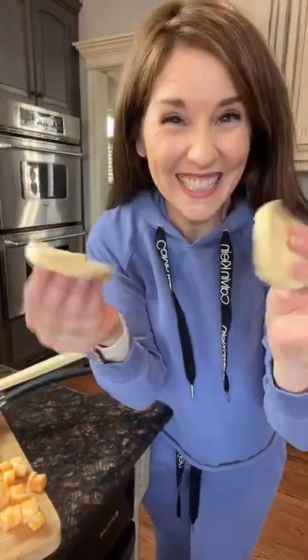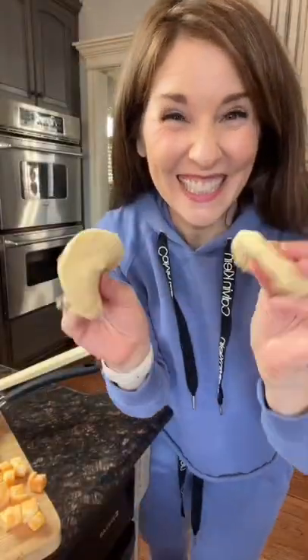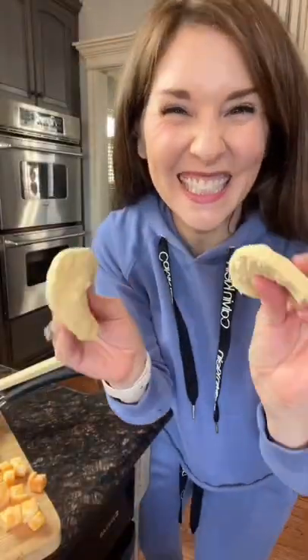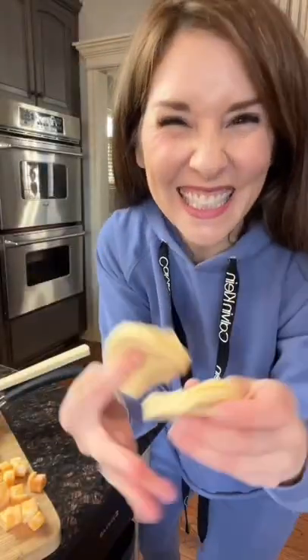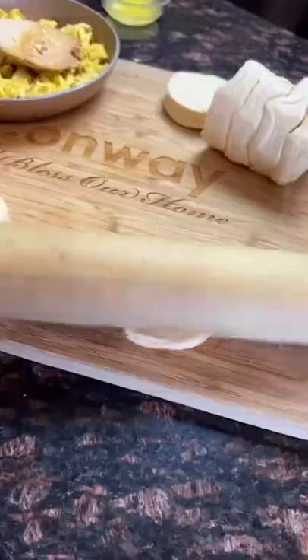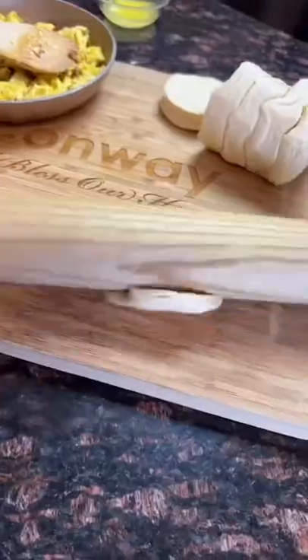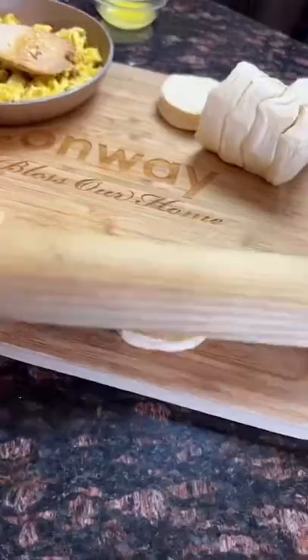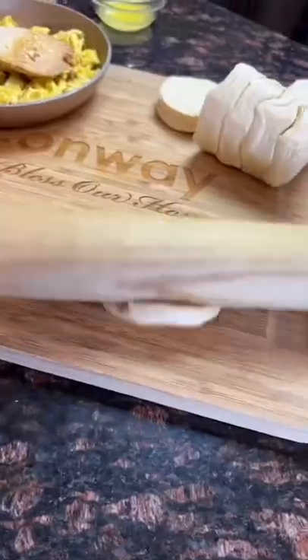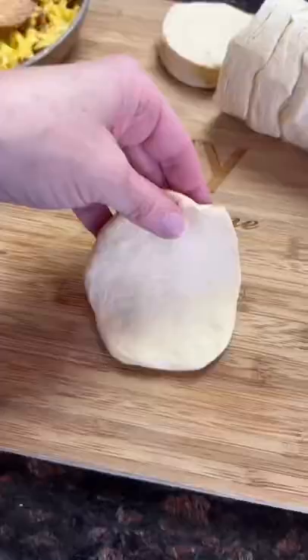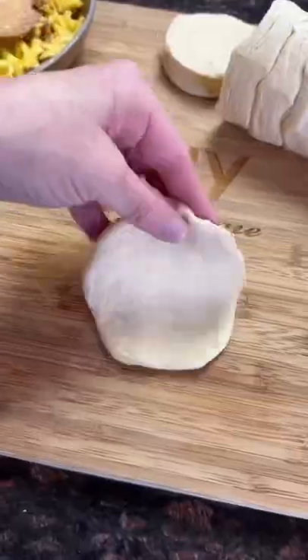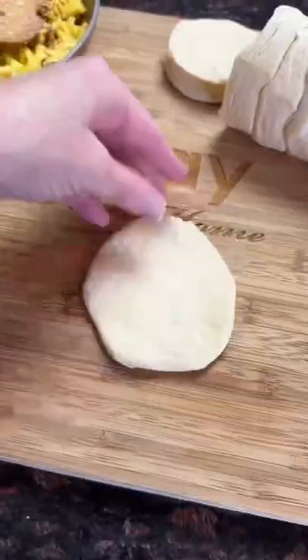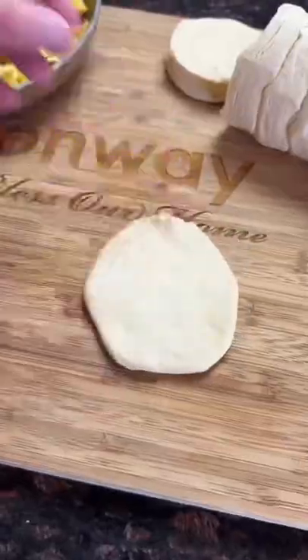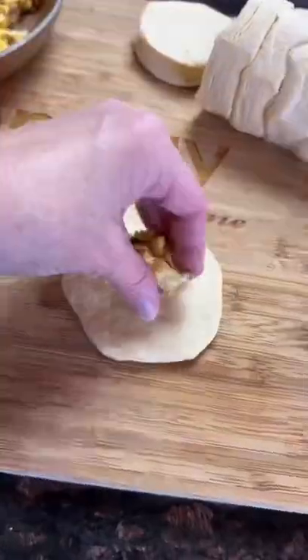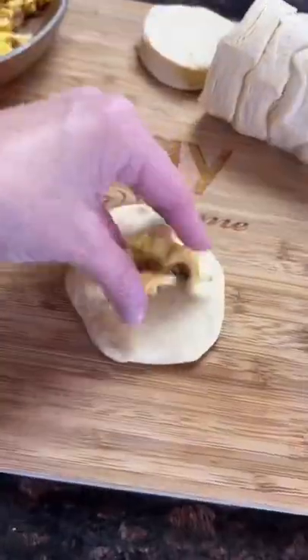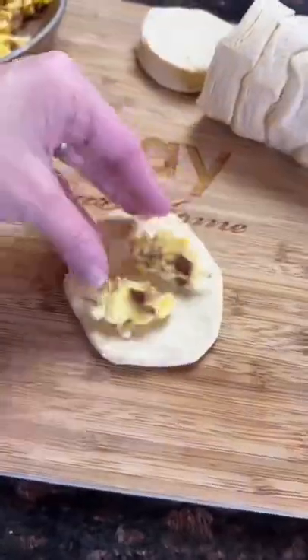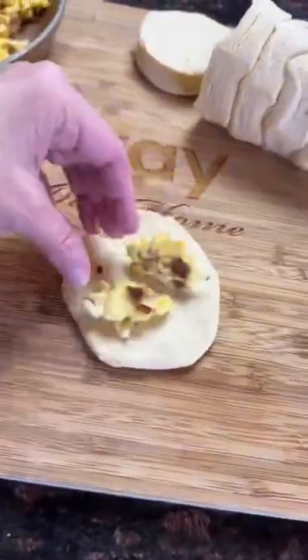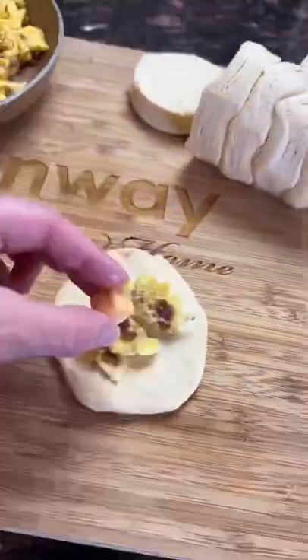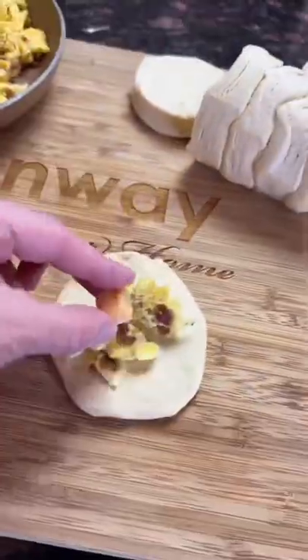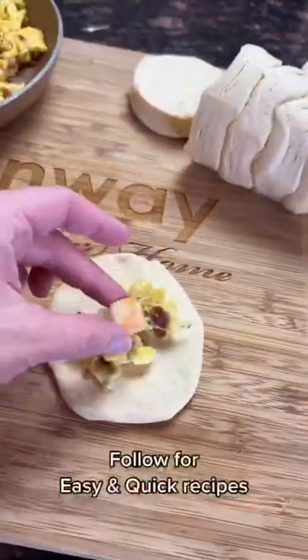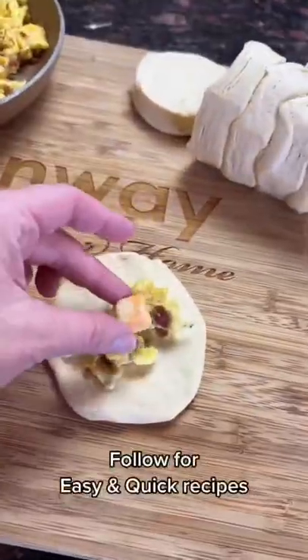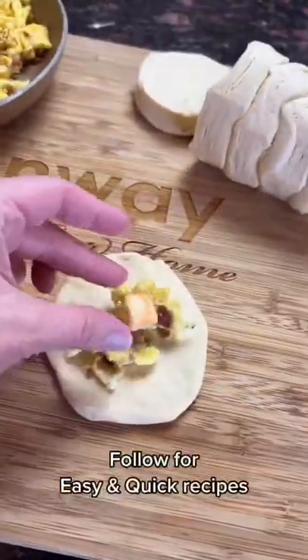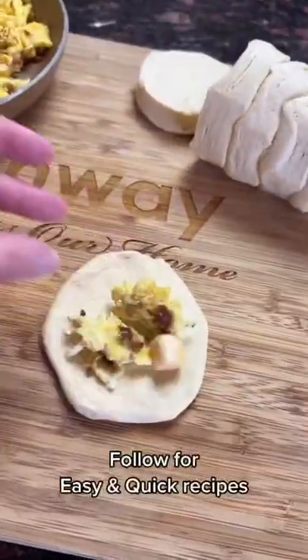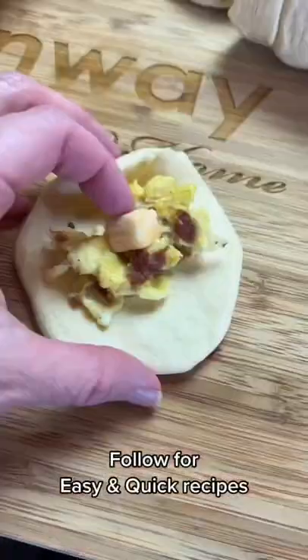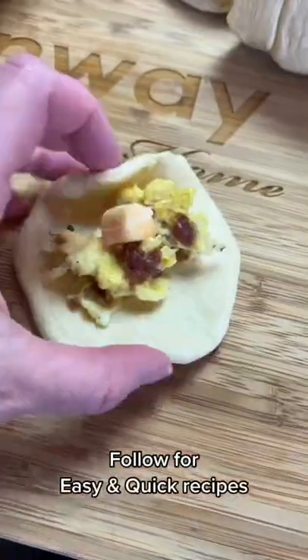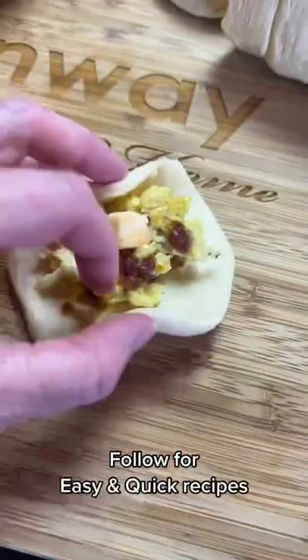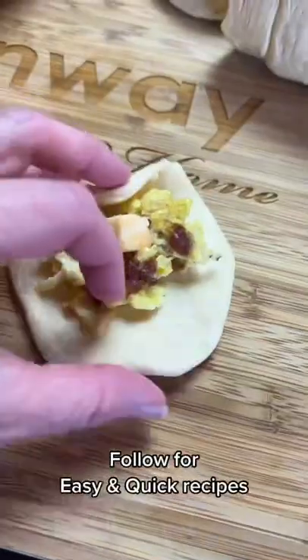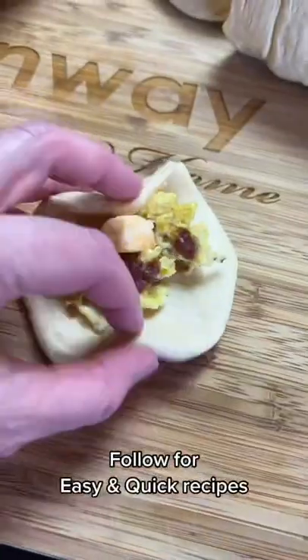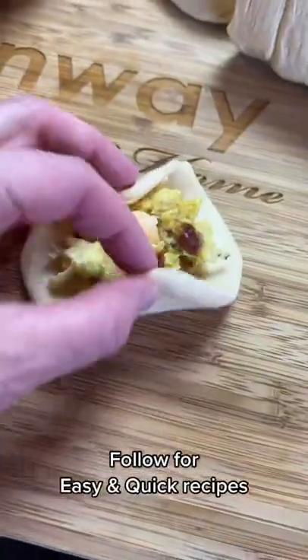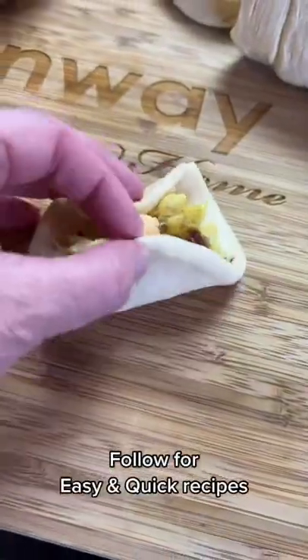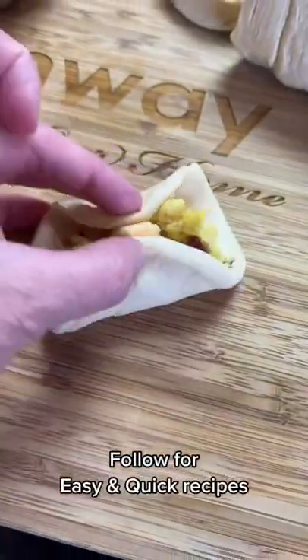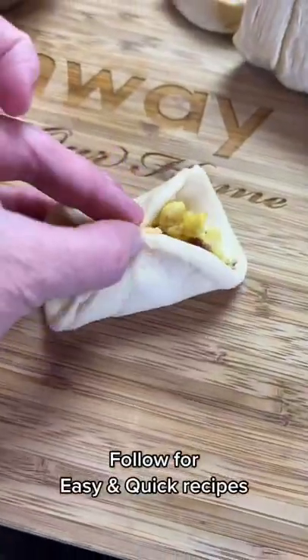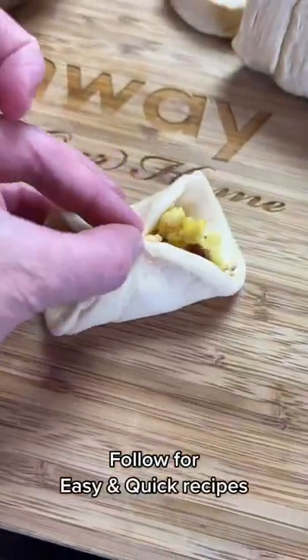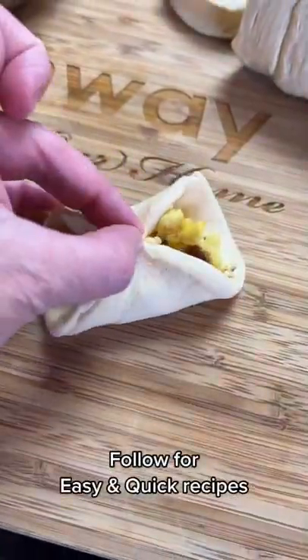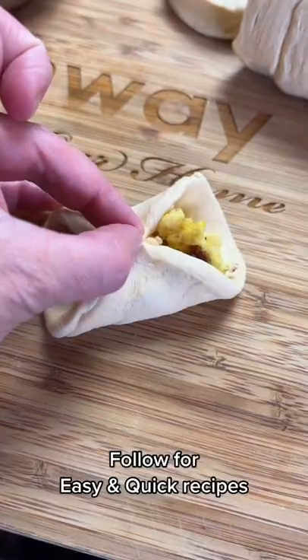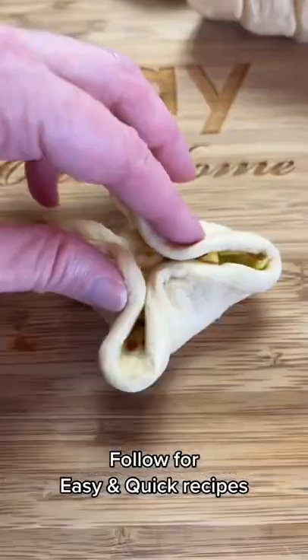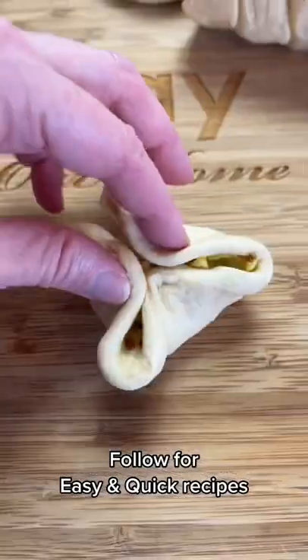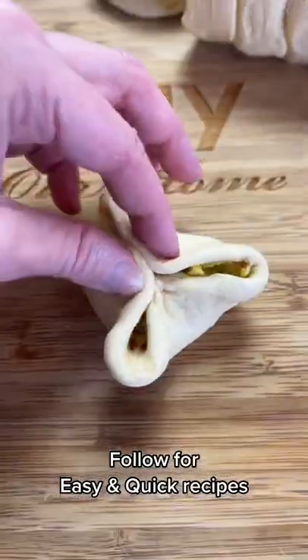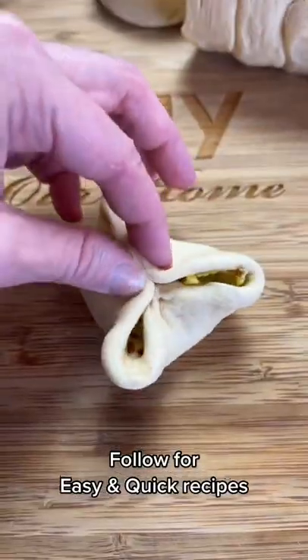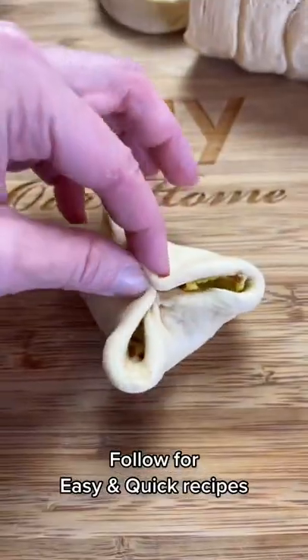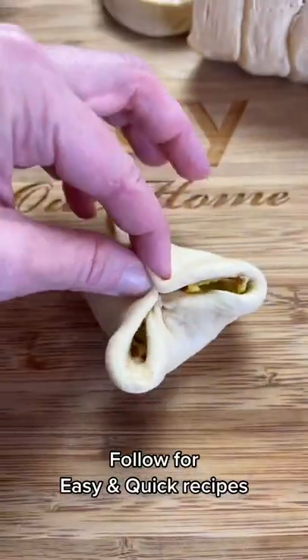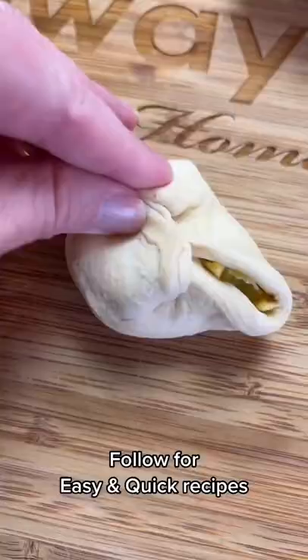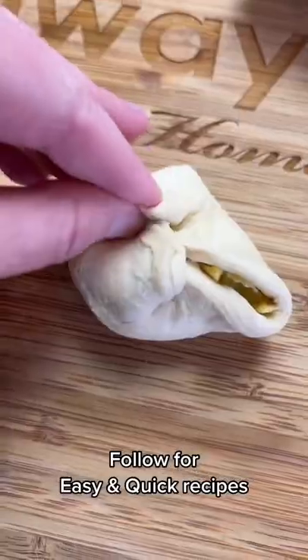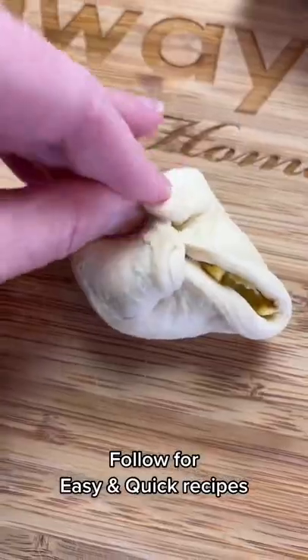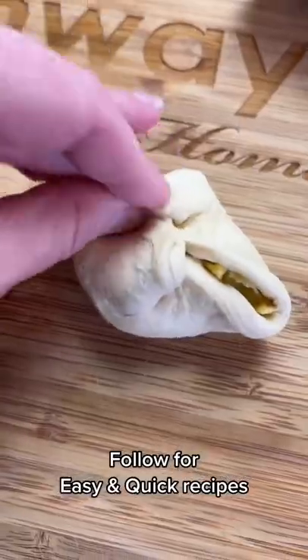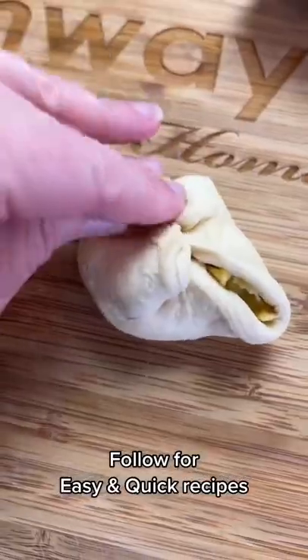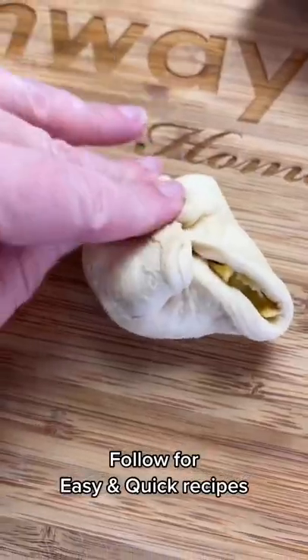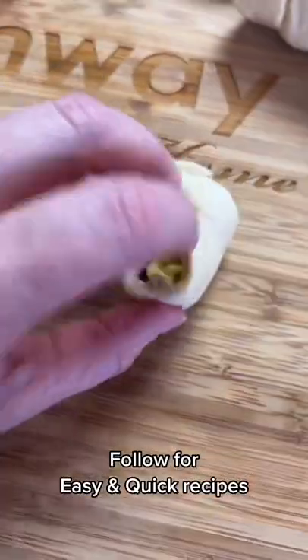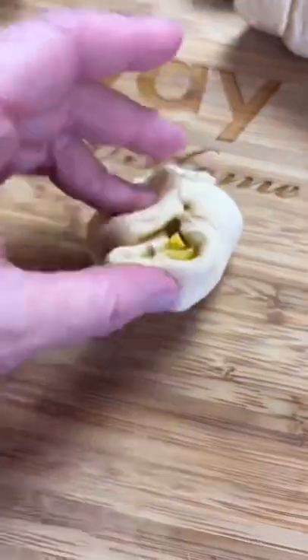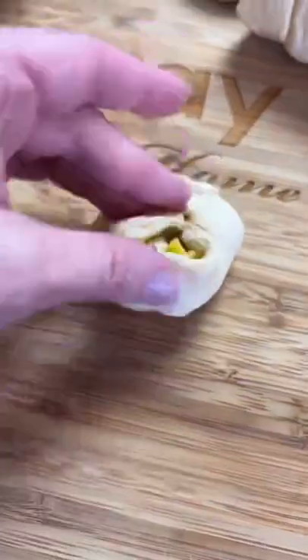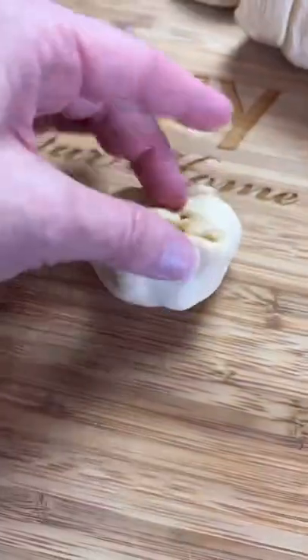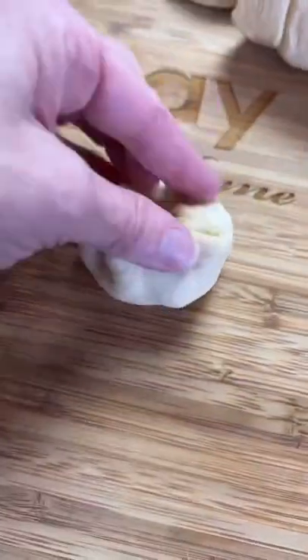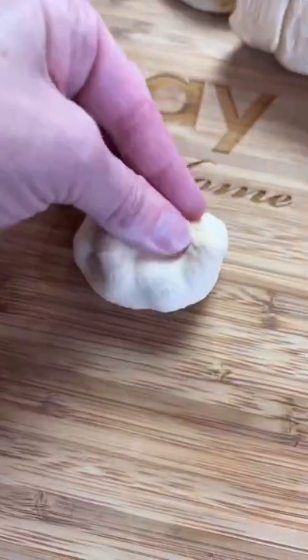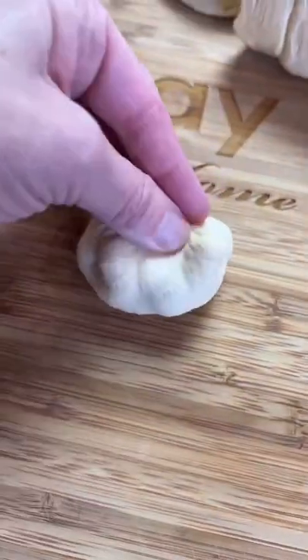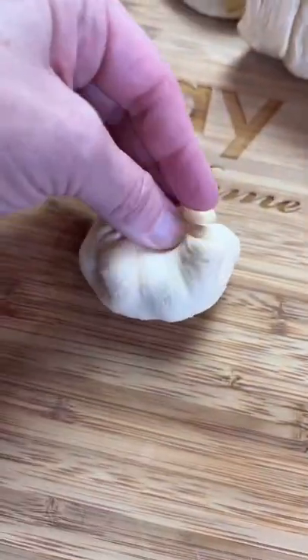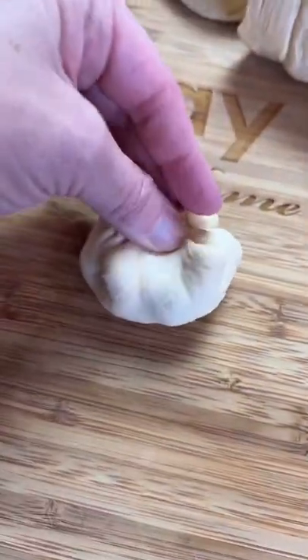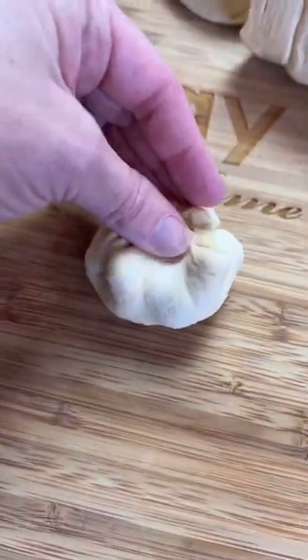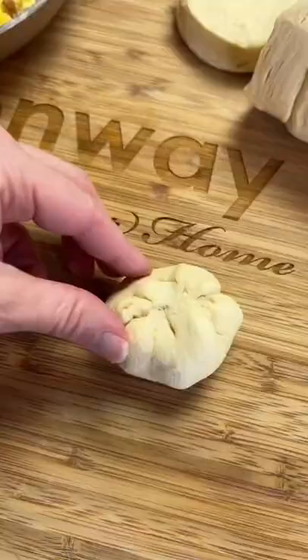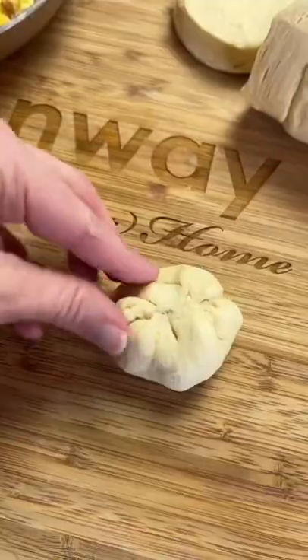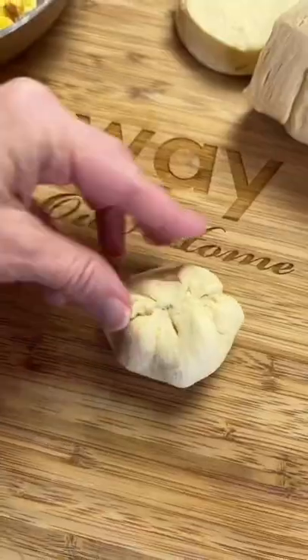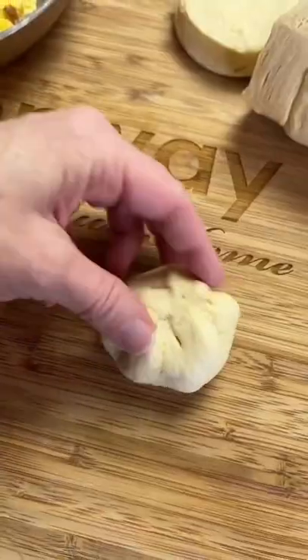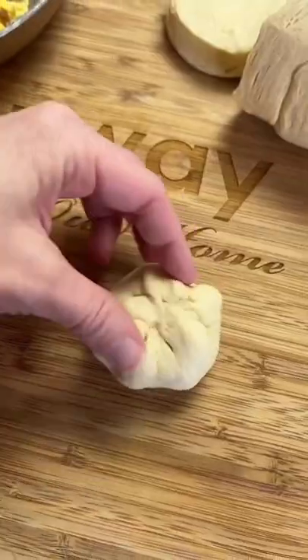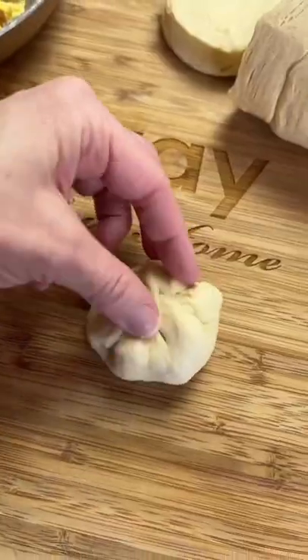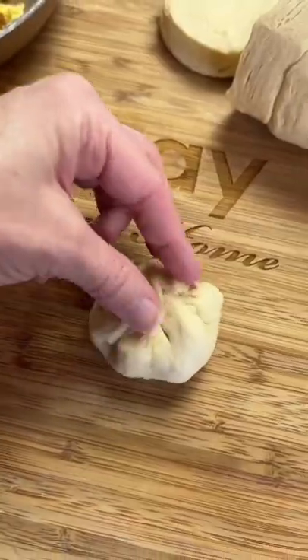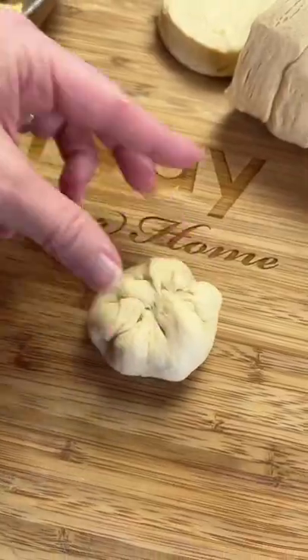Just like this. Flatten them out. Put your egg mixture in with a cube of cheese. Pinch the sides together, make them a little ball, just like this.